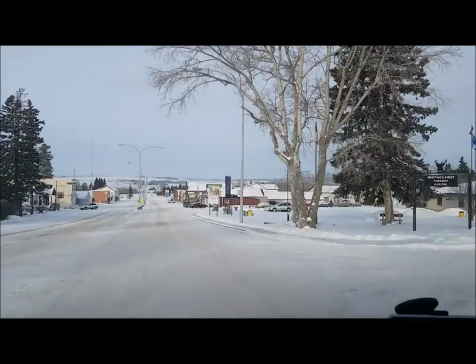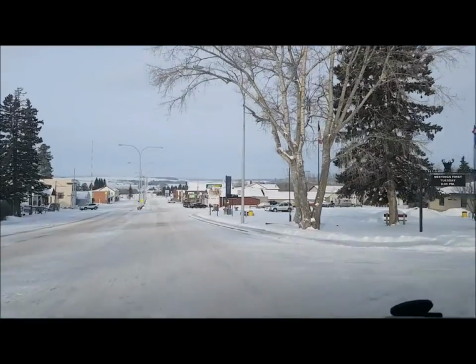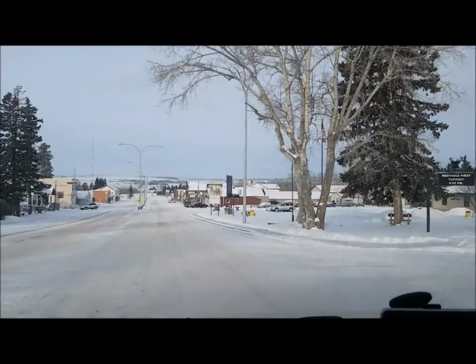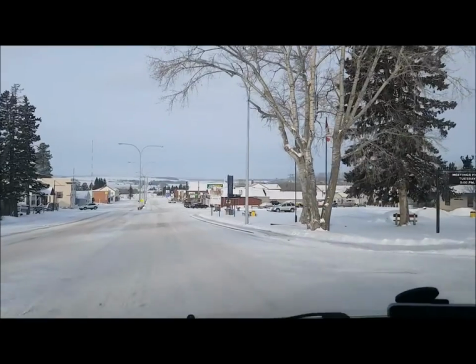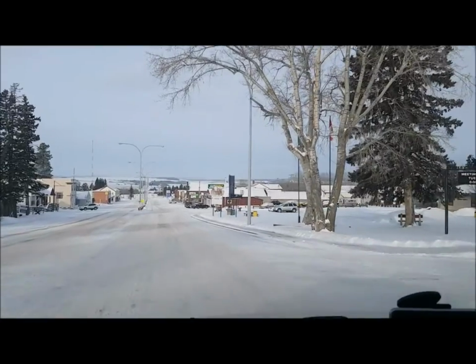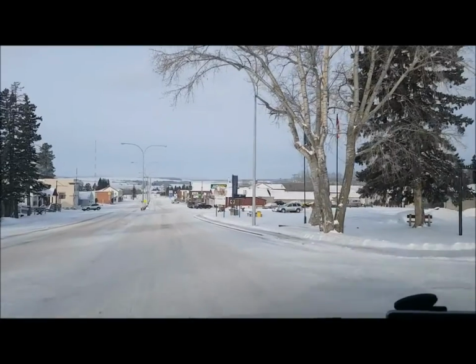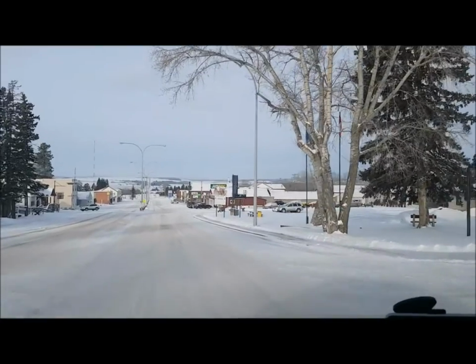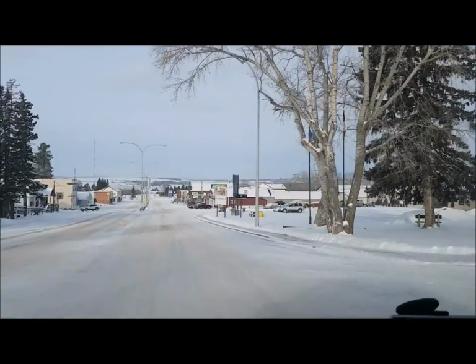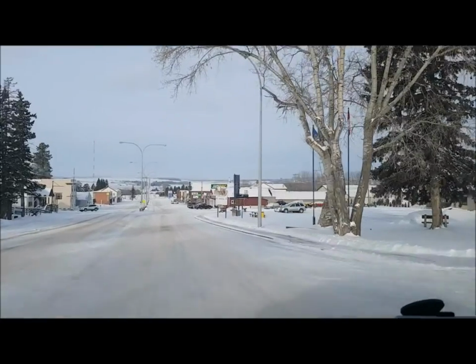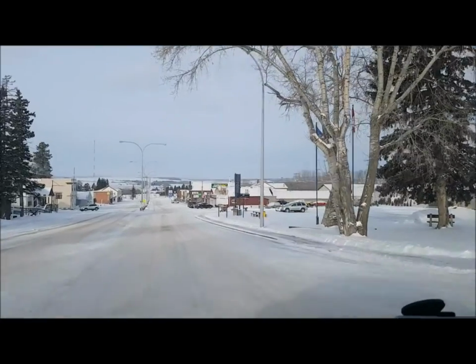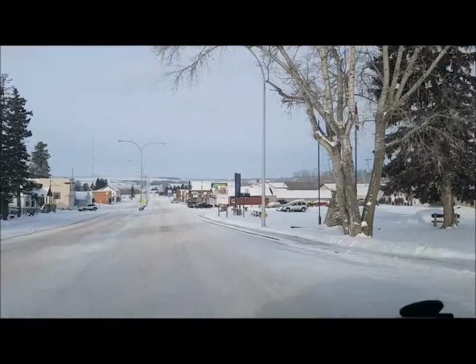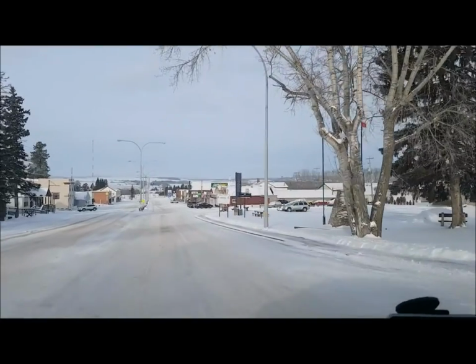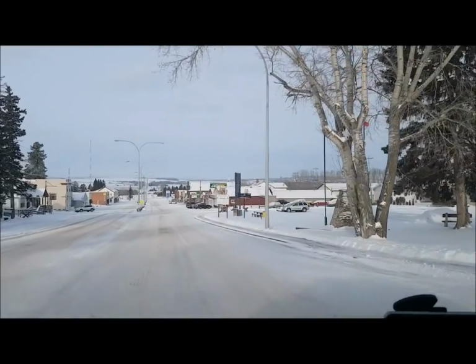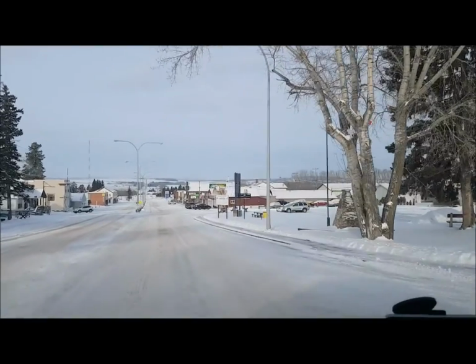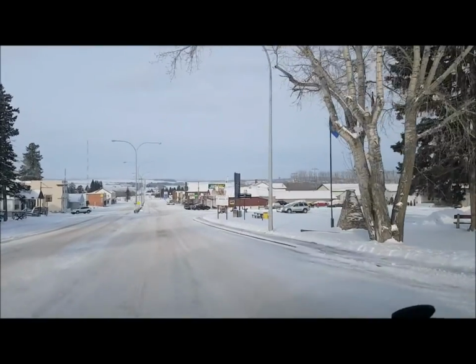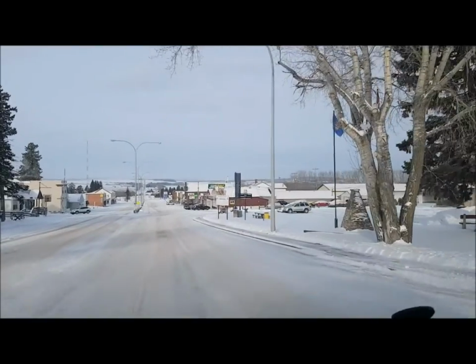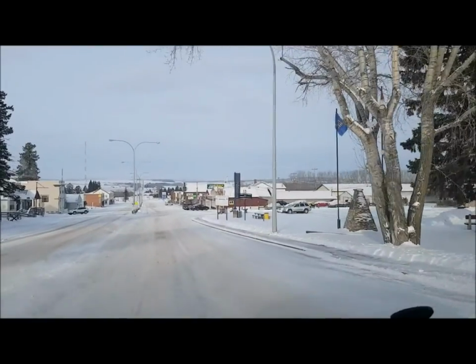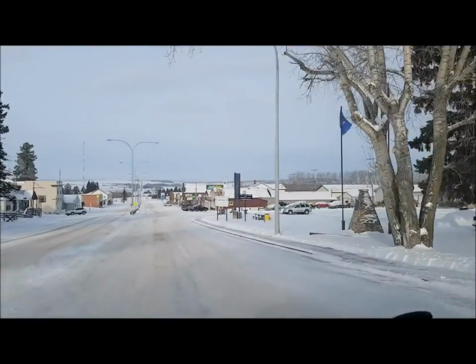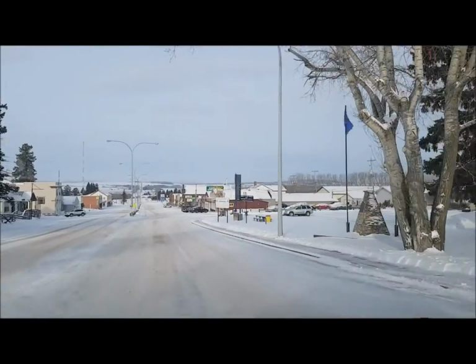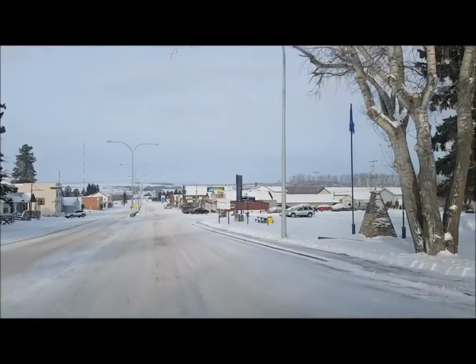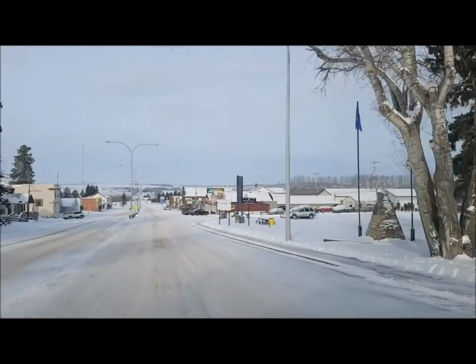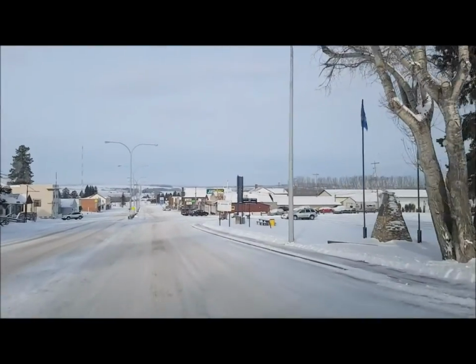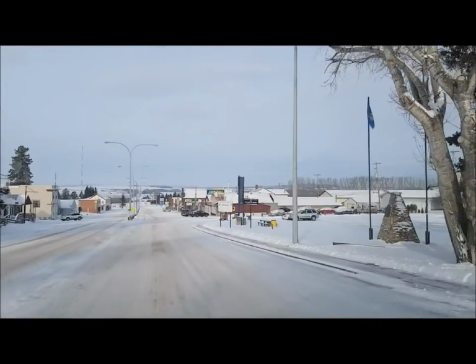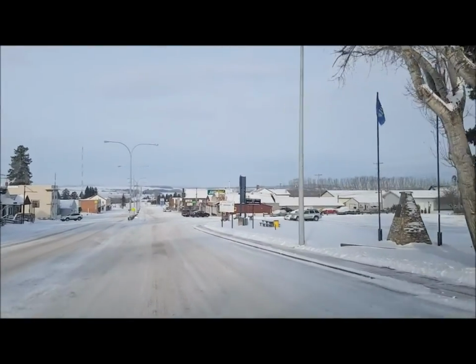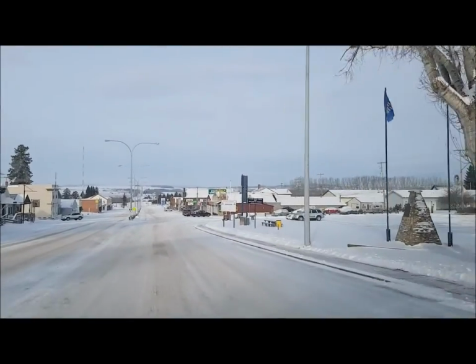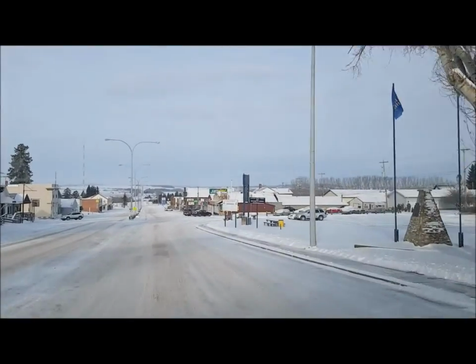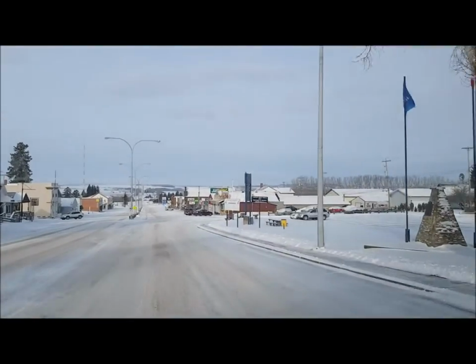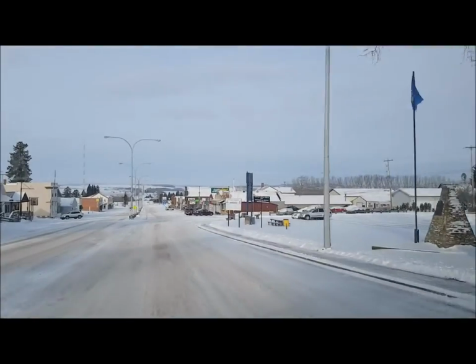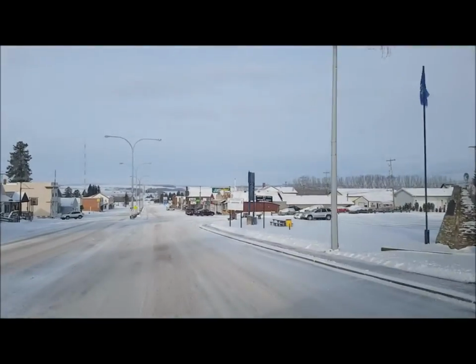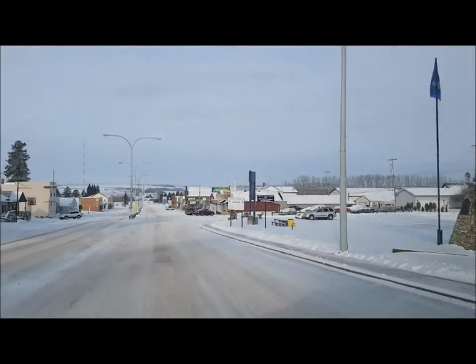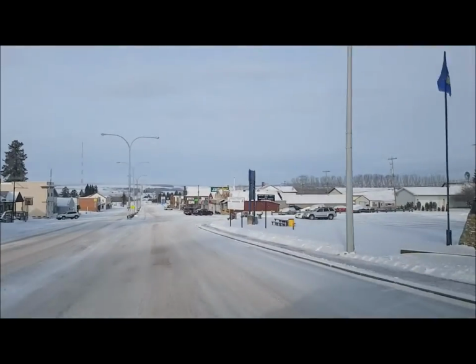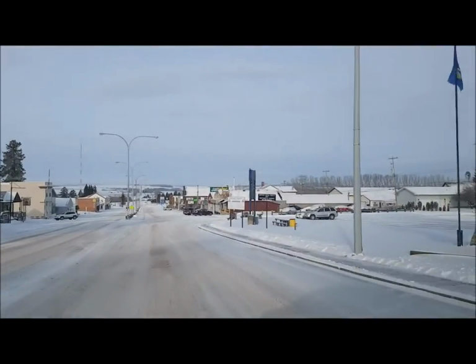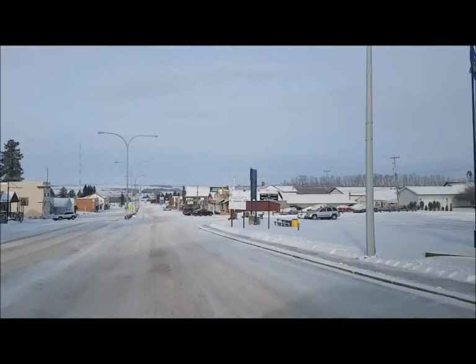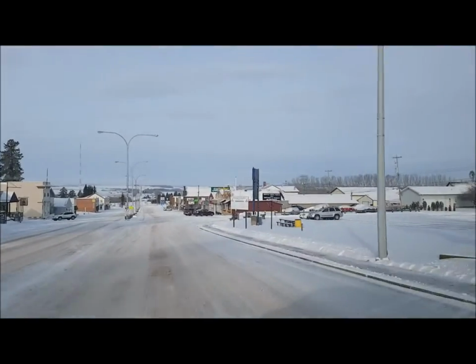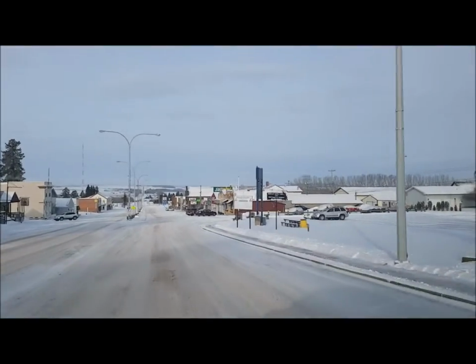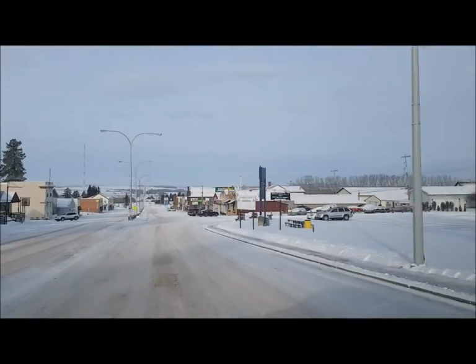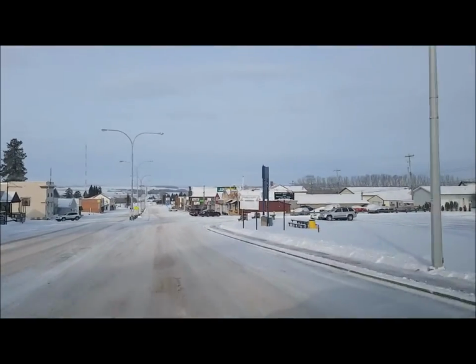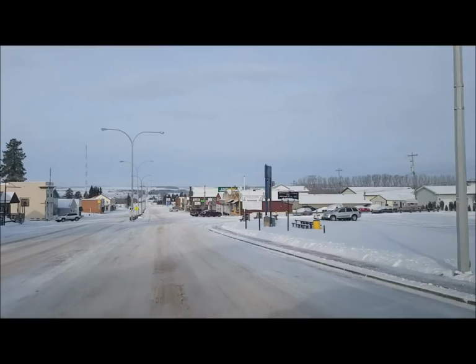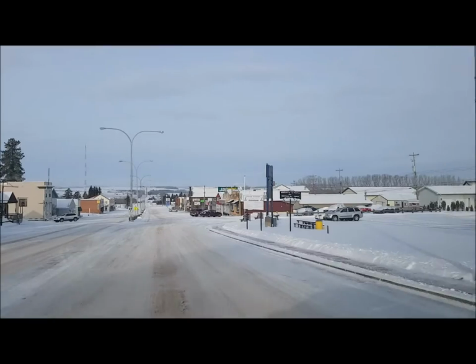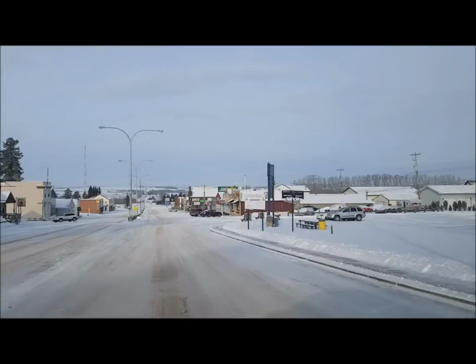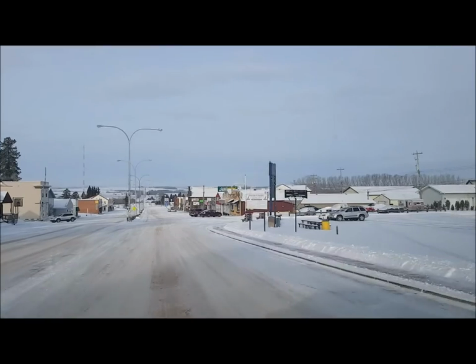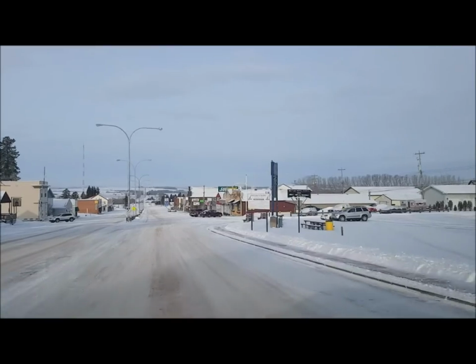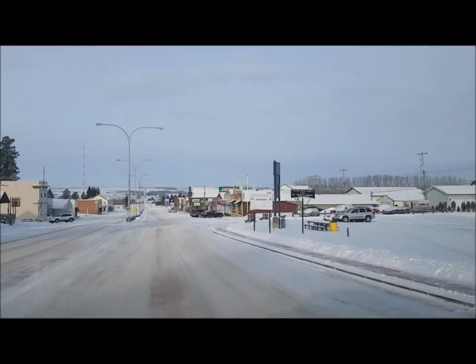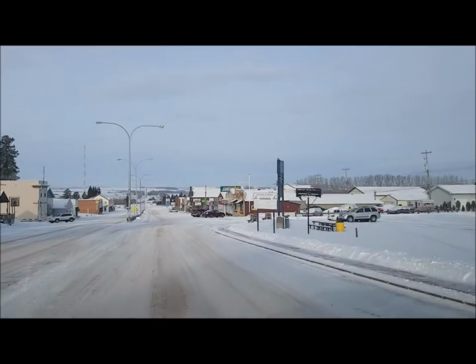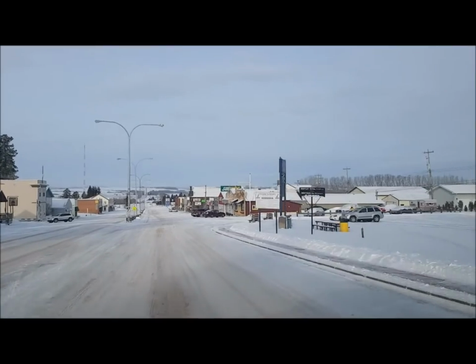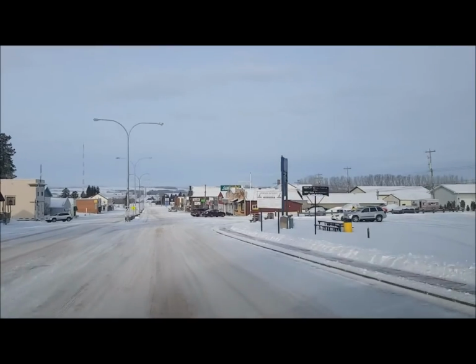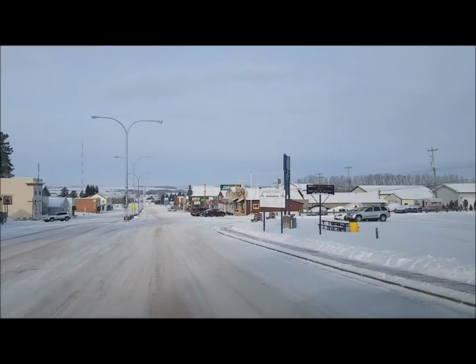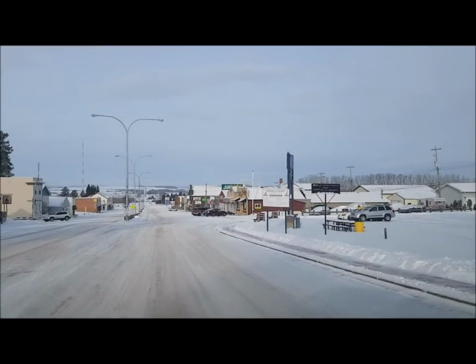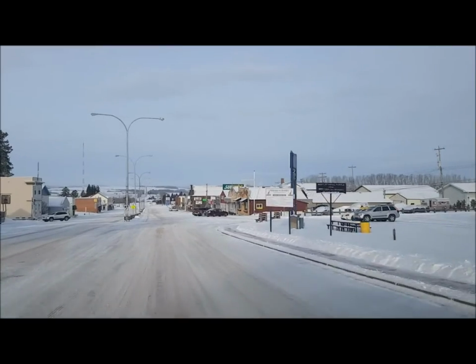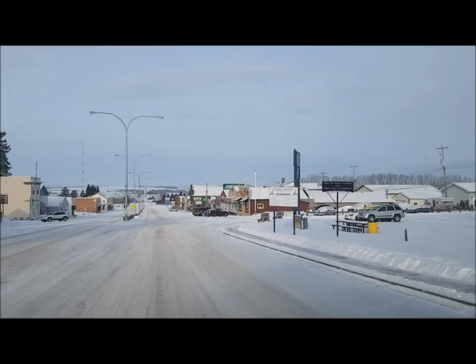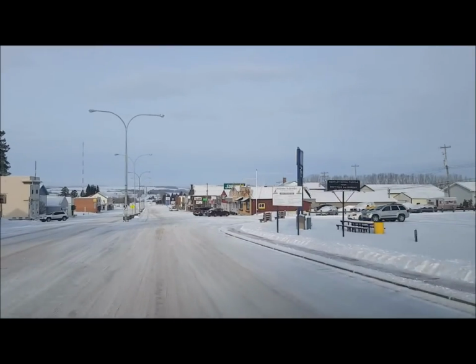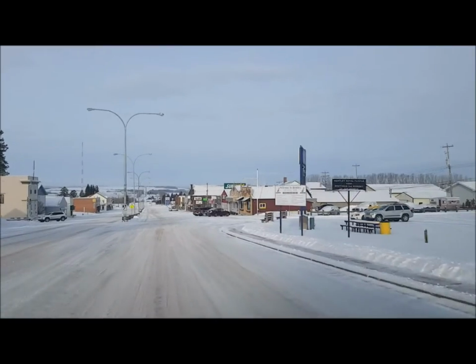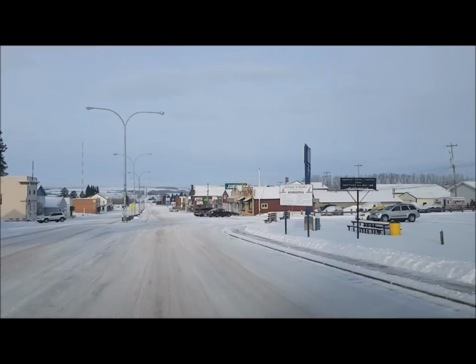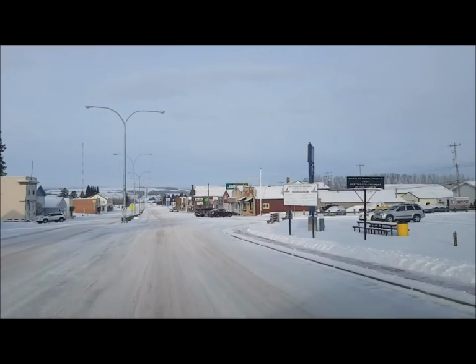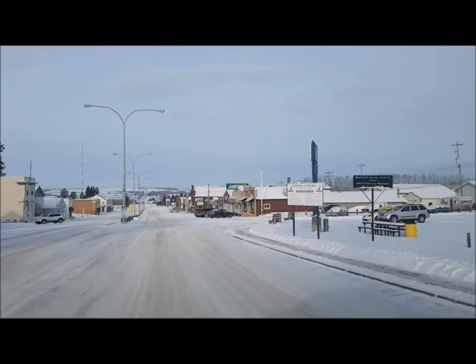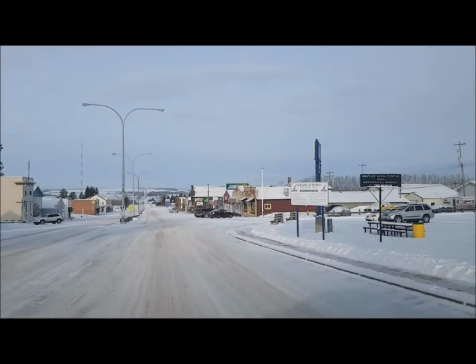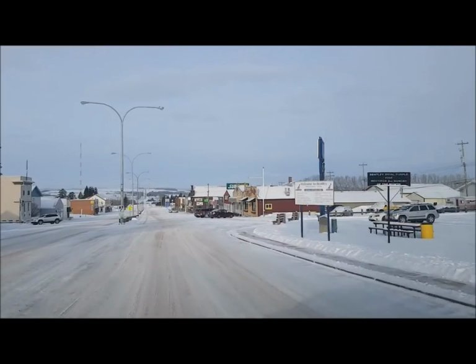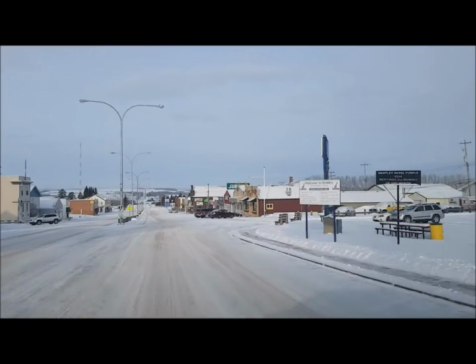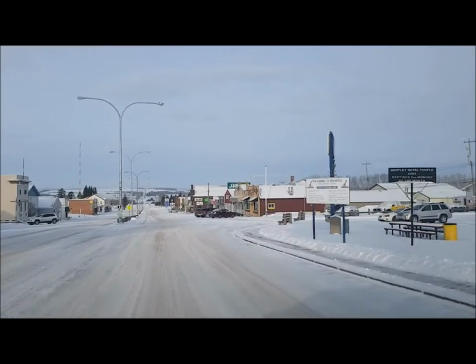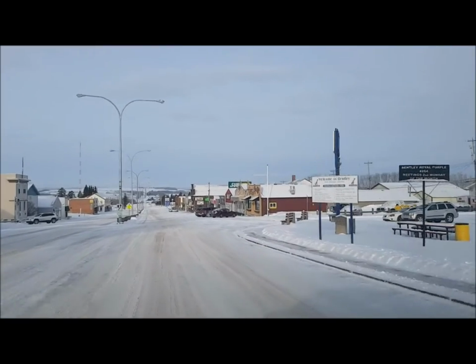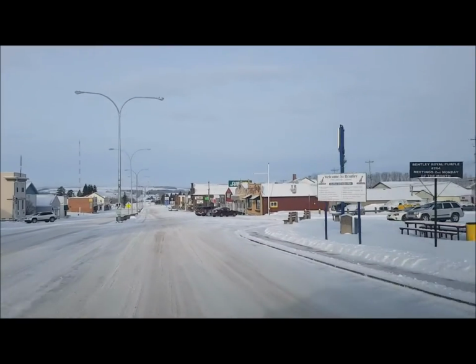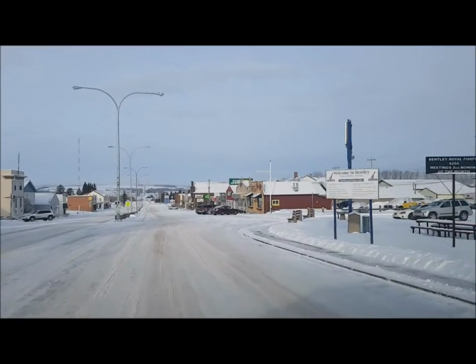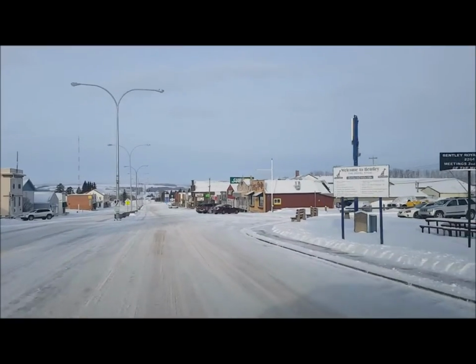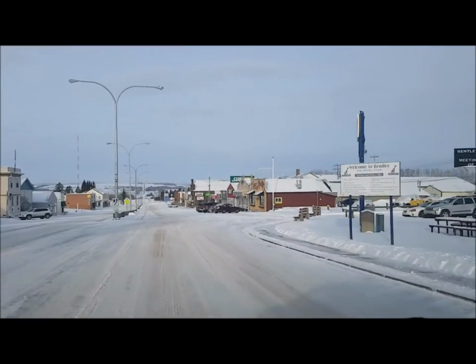It was too cold to fly the drone, so I thought I would try something different and do a short tour of the town of Bentley, Alberta.